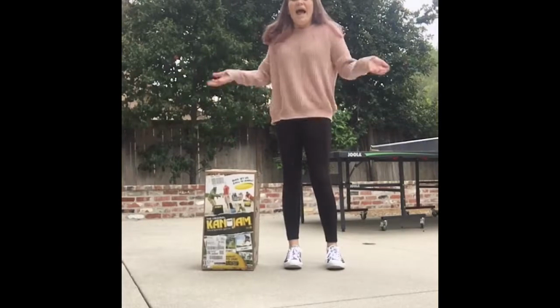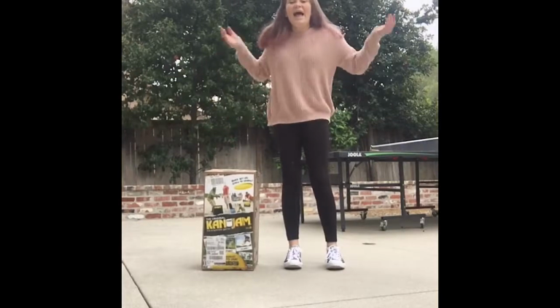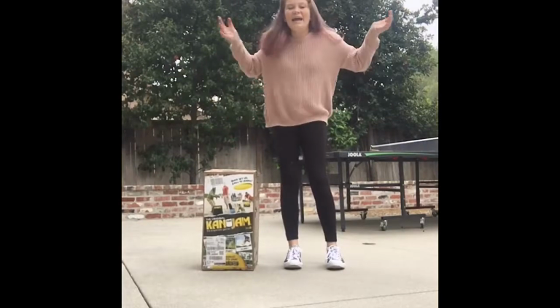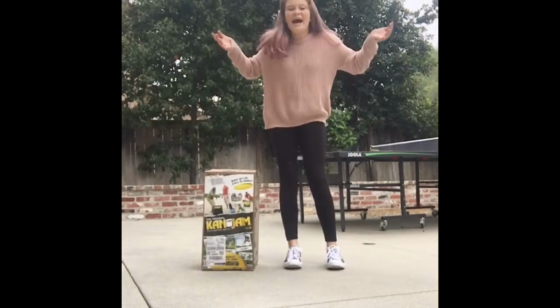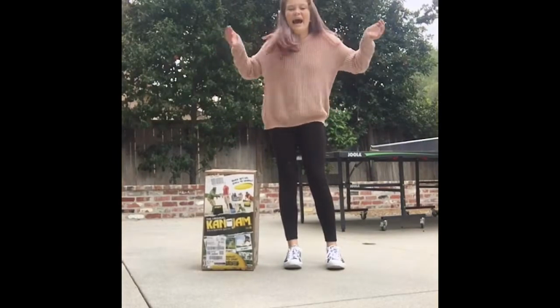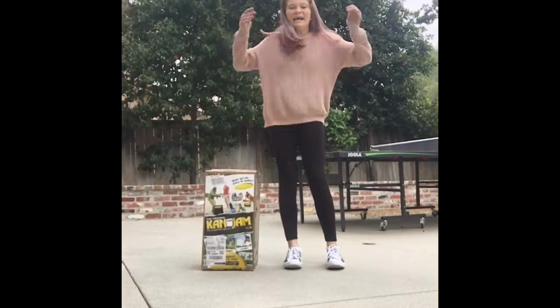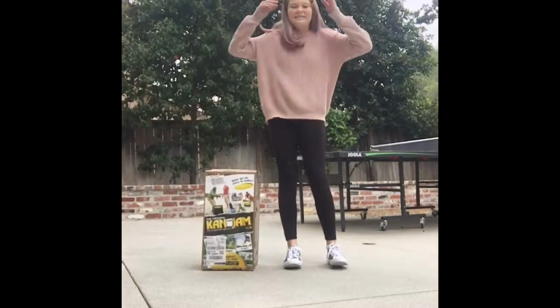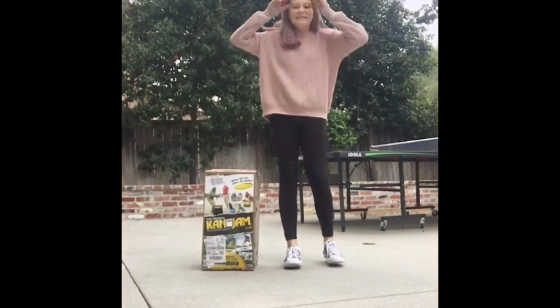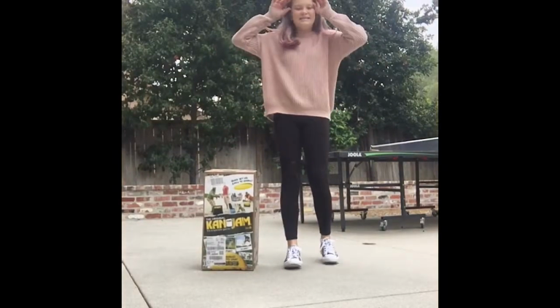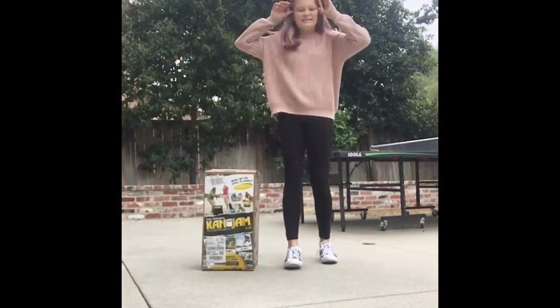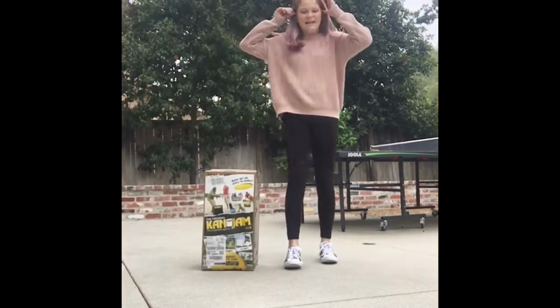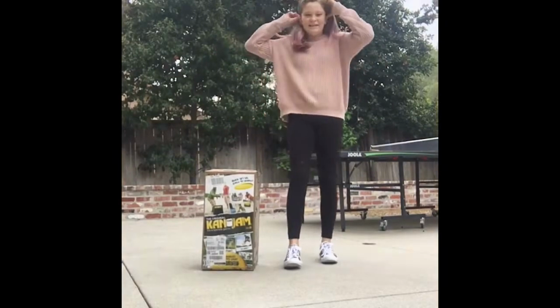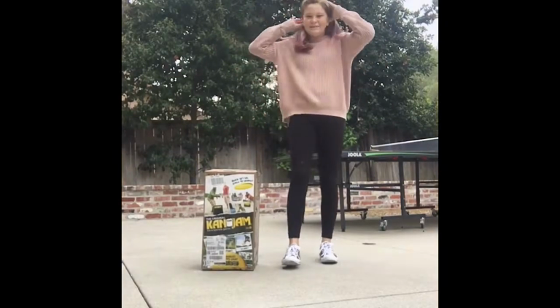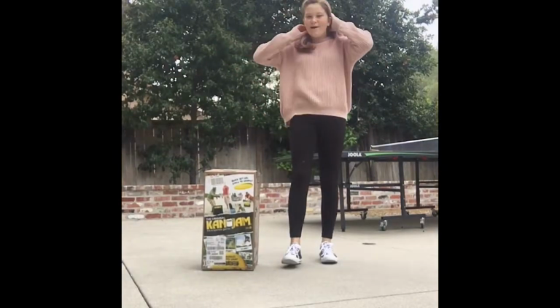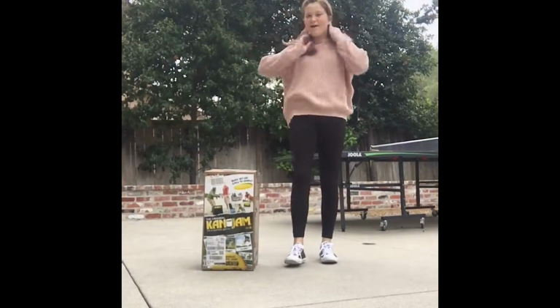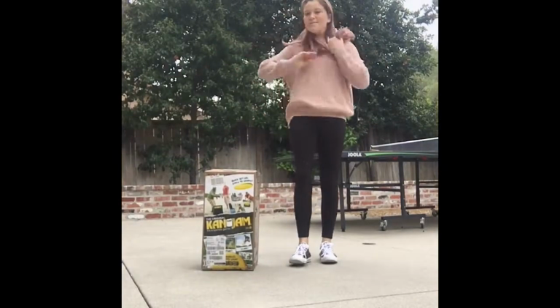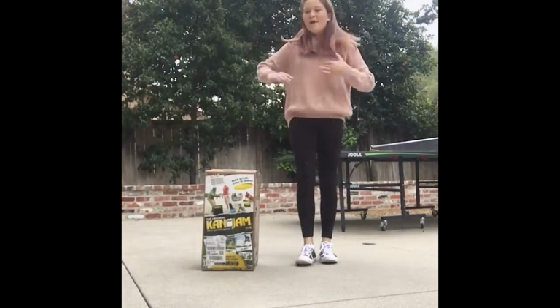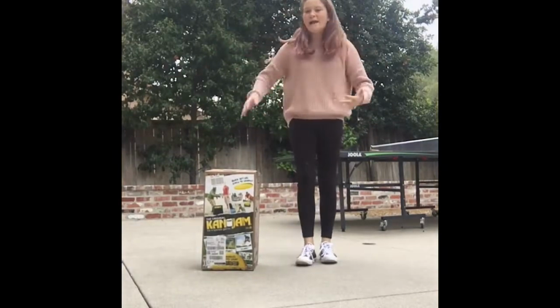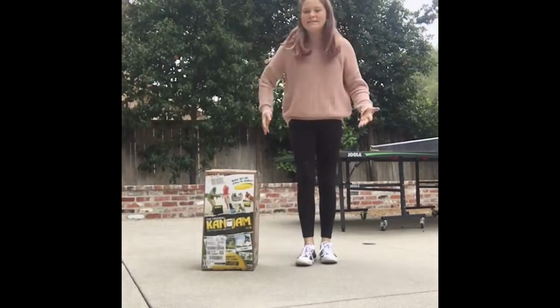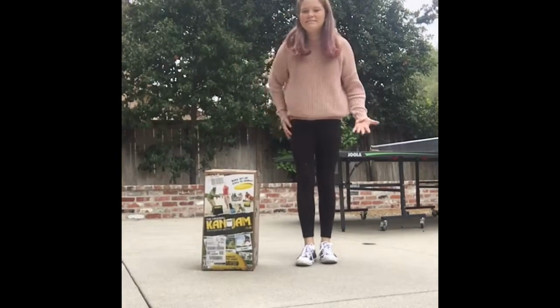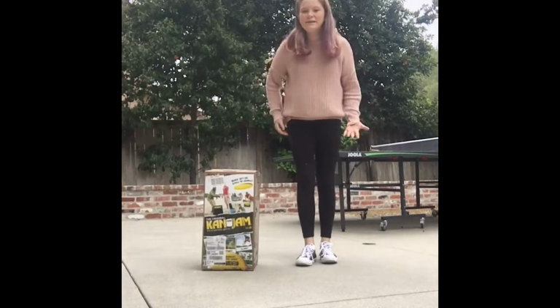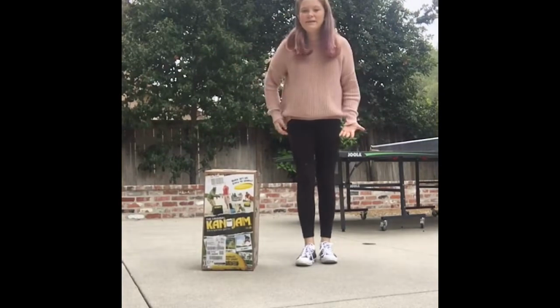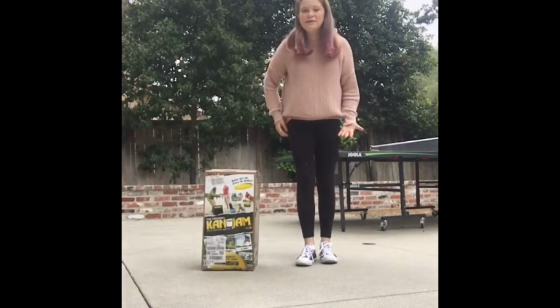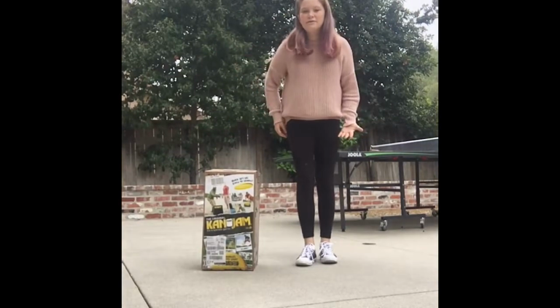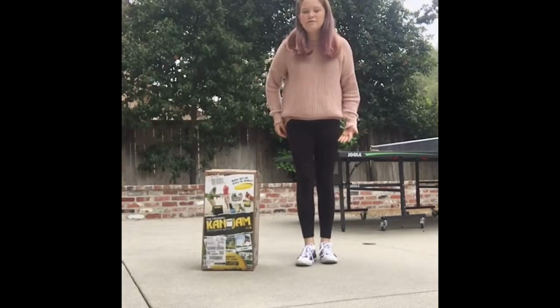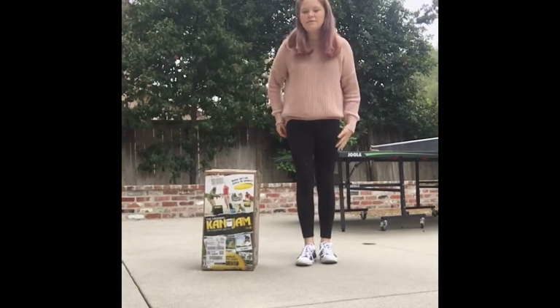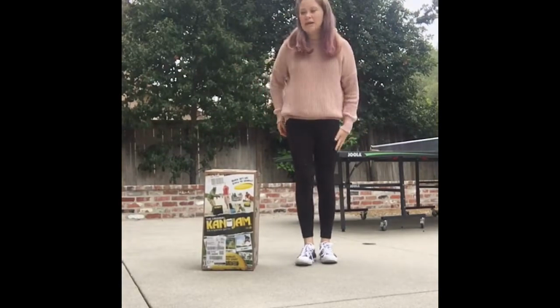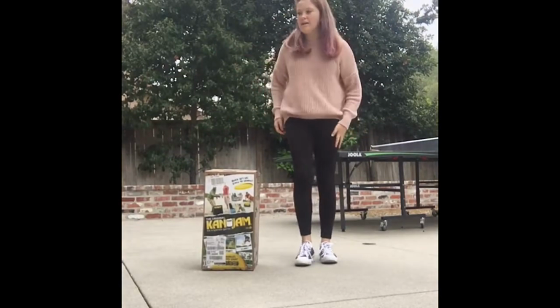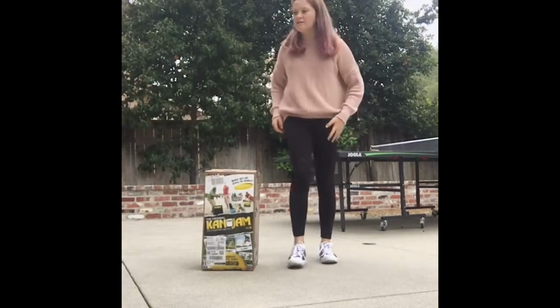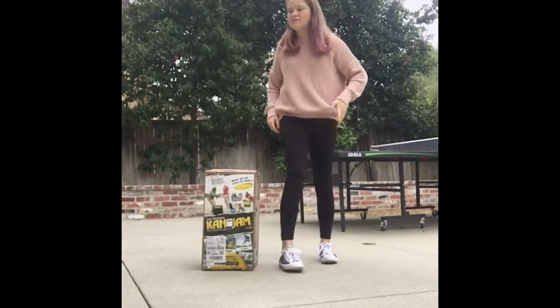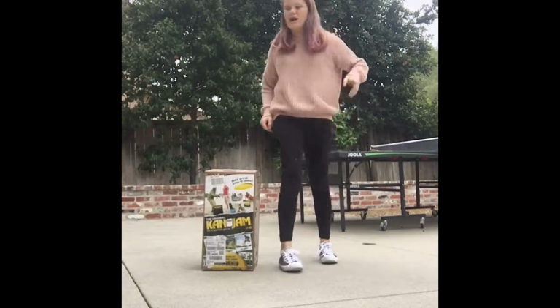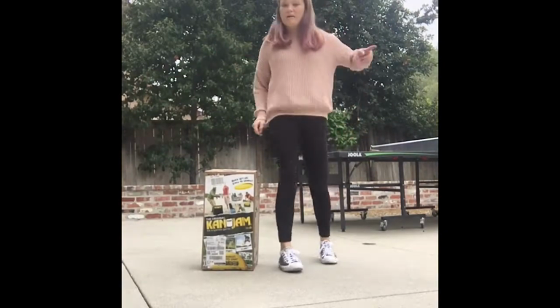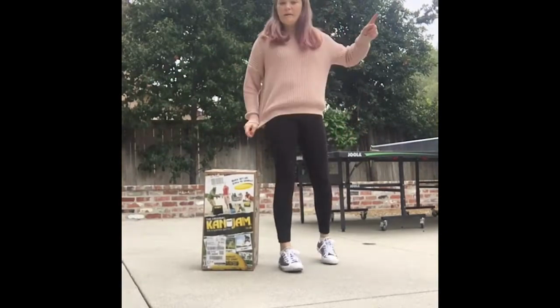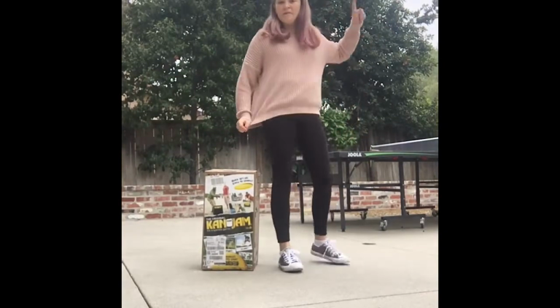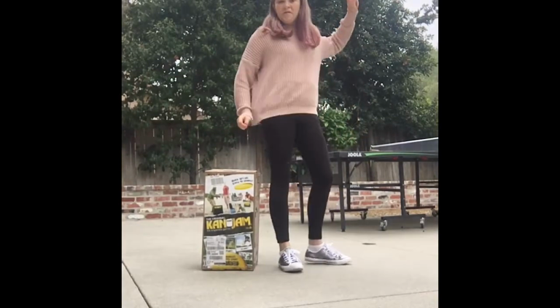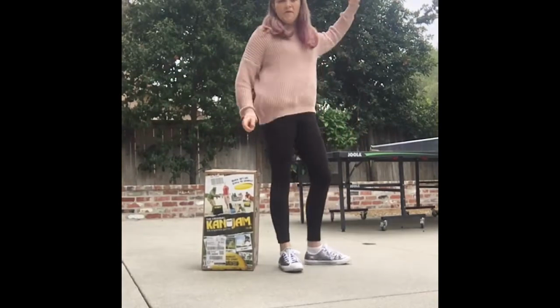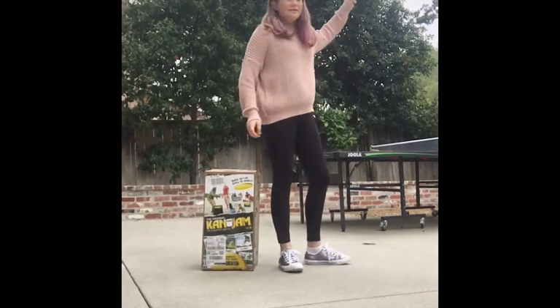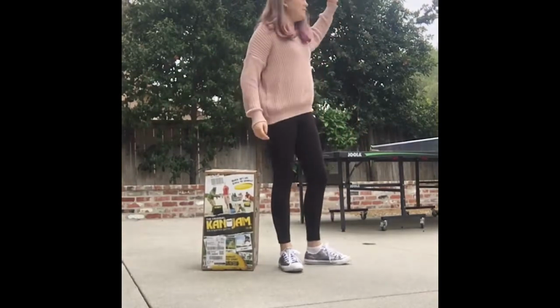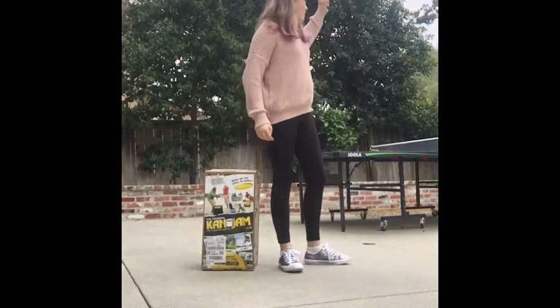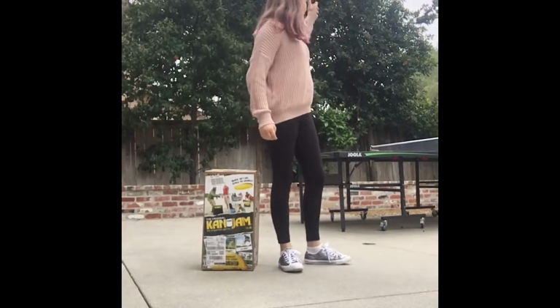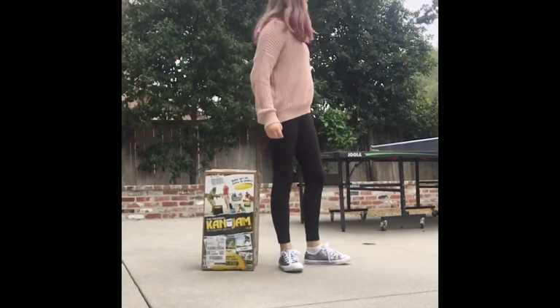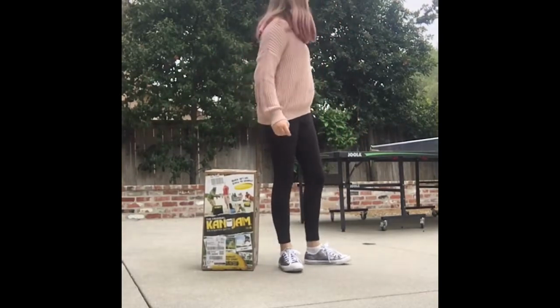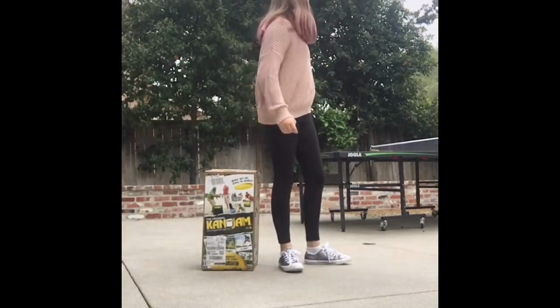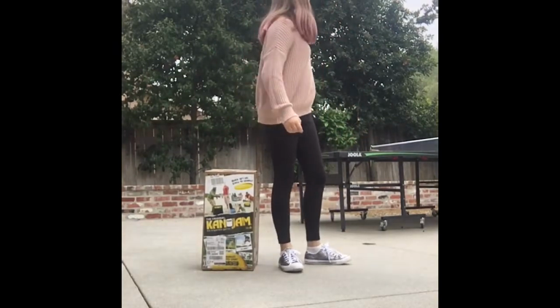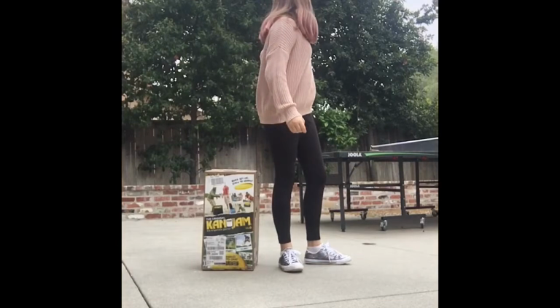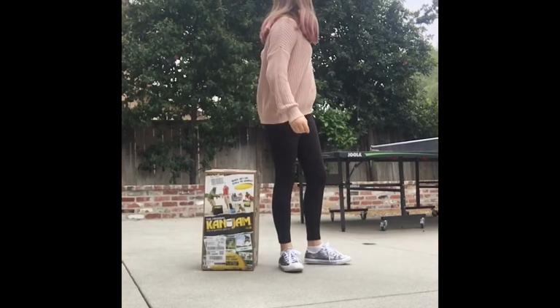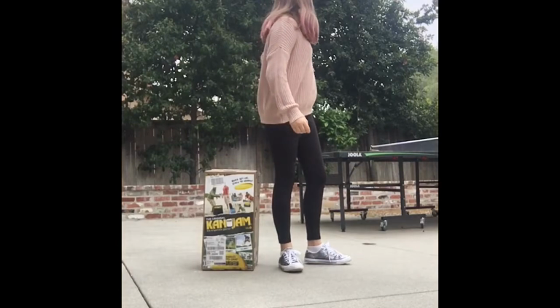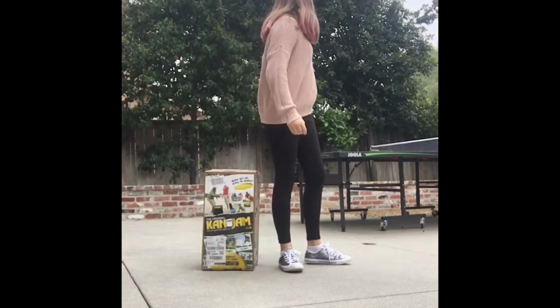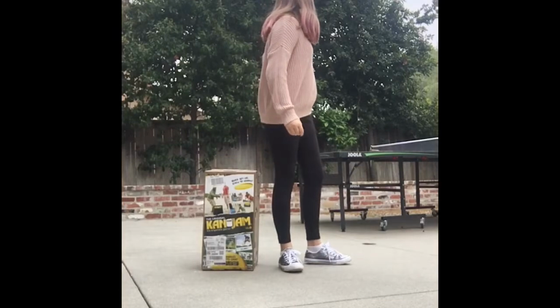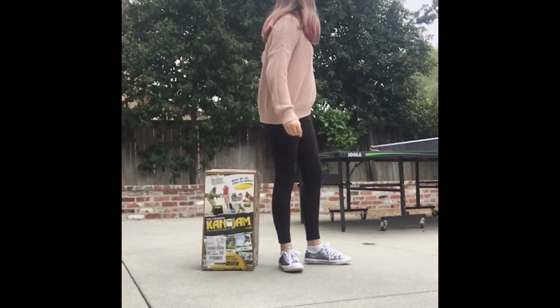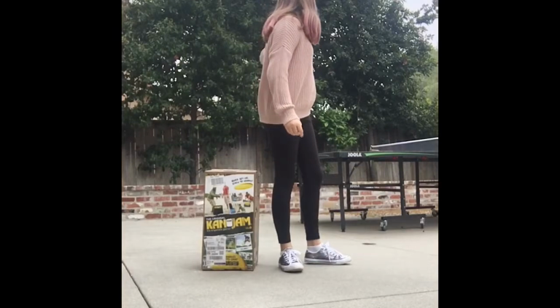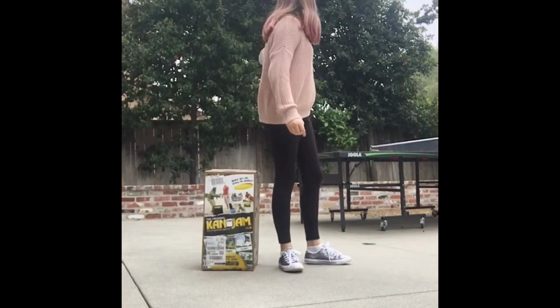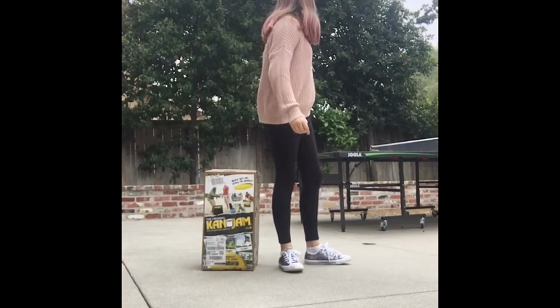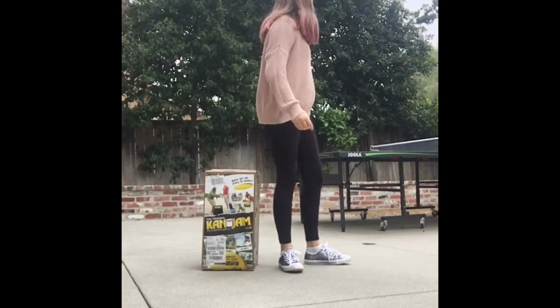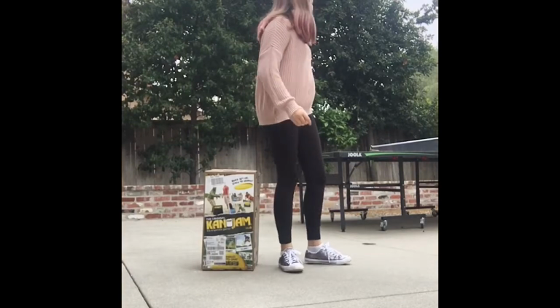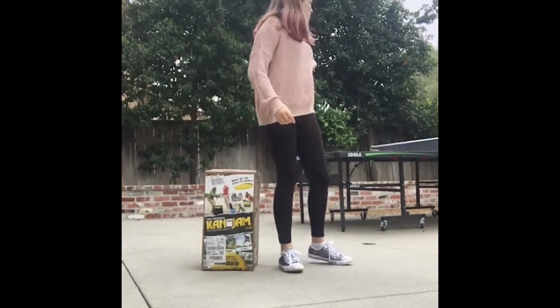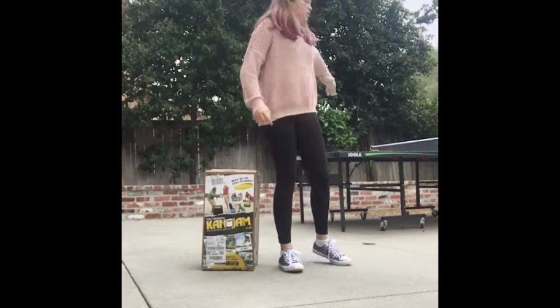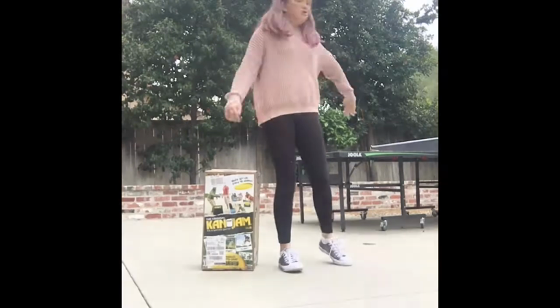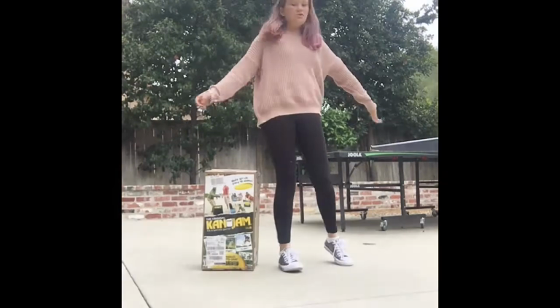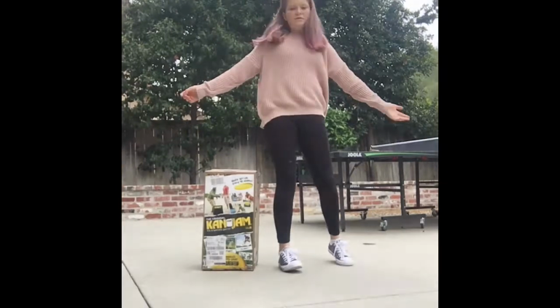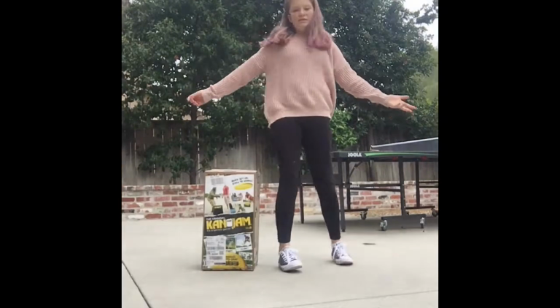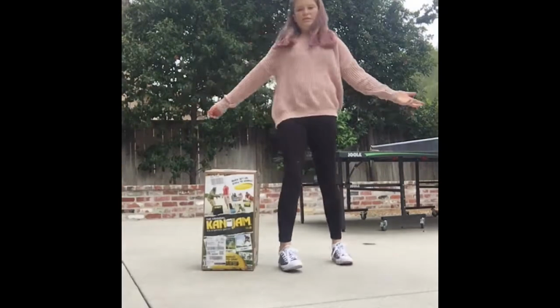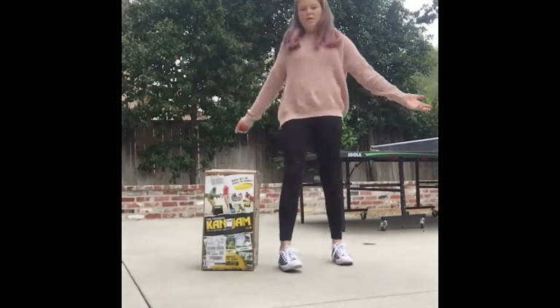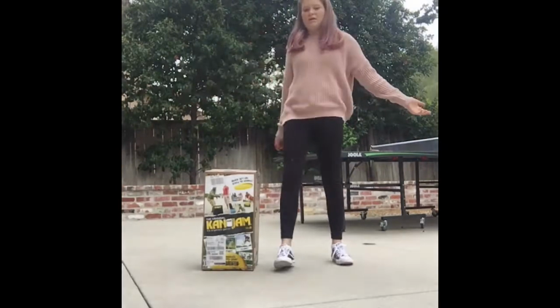Hey guys, it's Taylor. Welcome back to my YouTube channel. Sorry about the noise in the background.